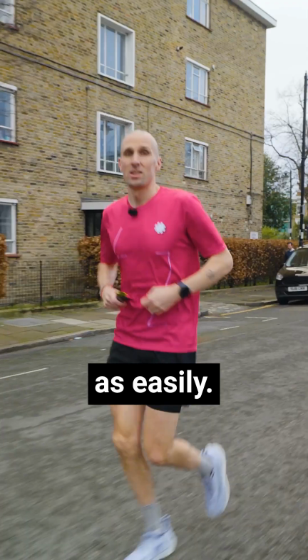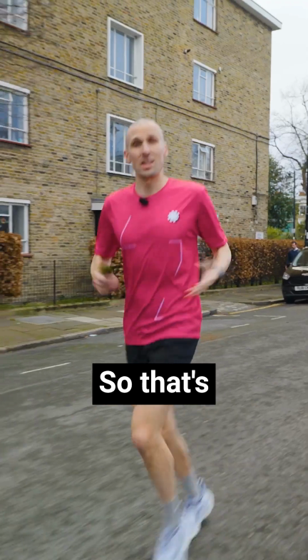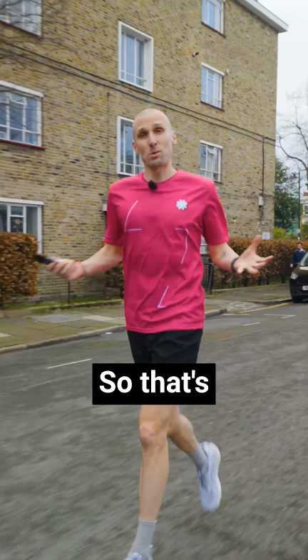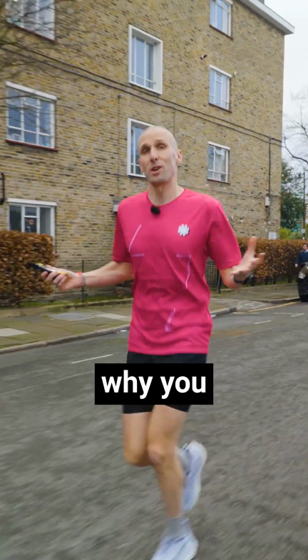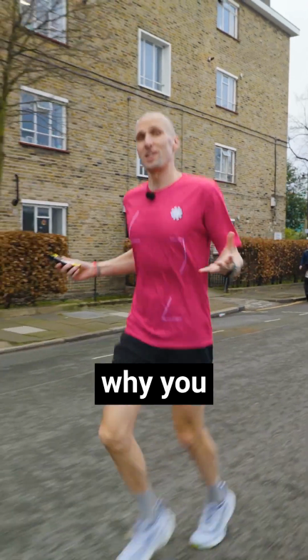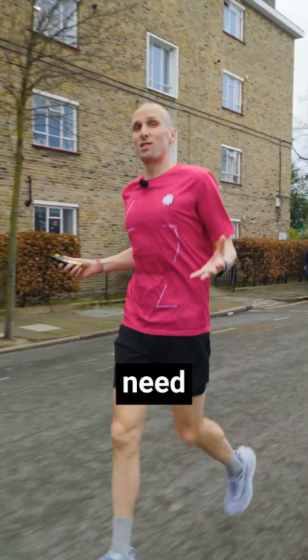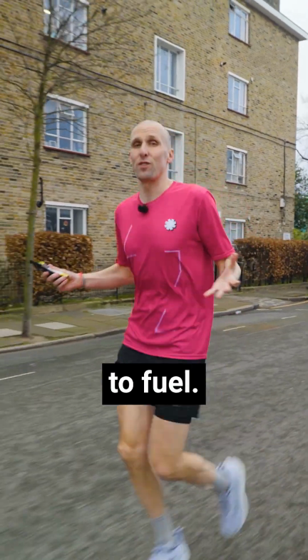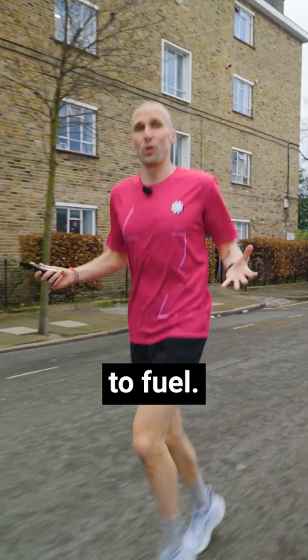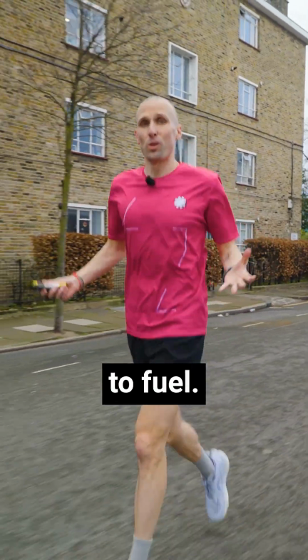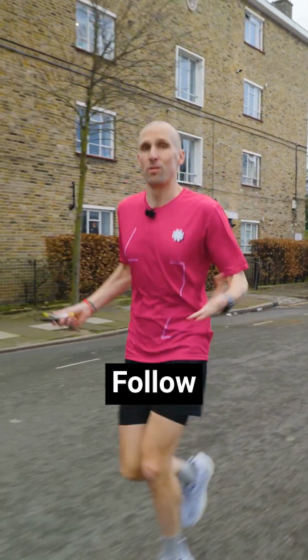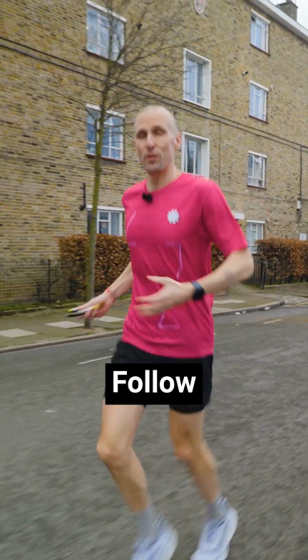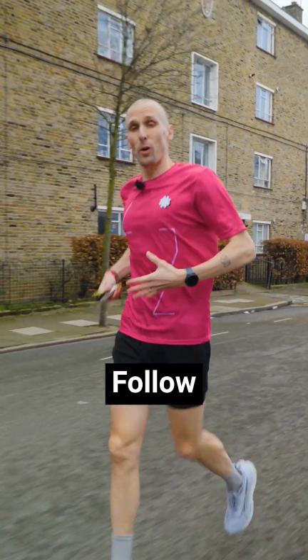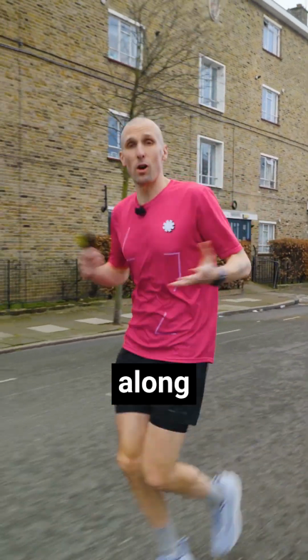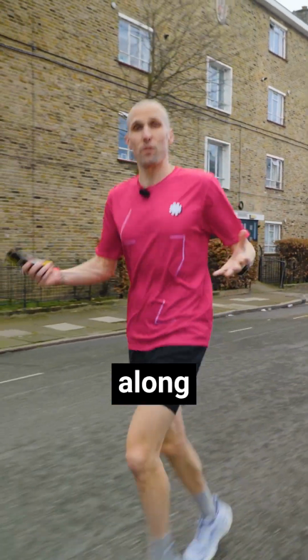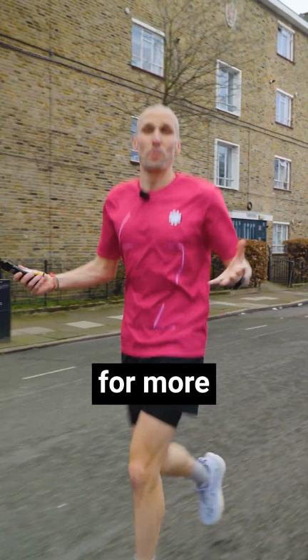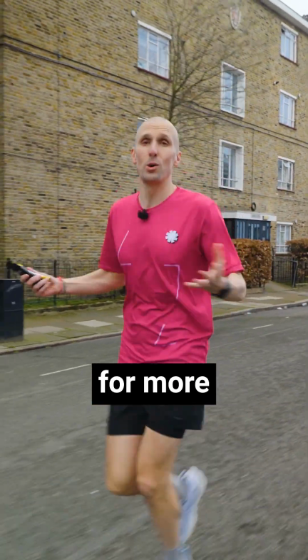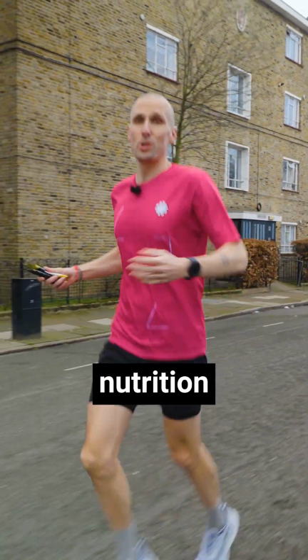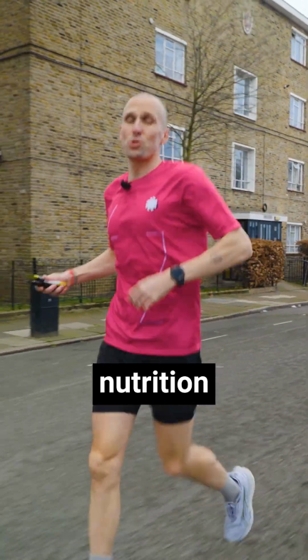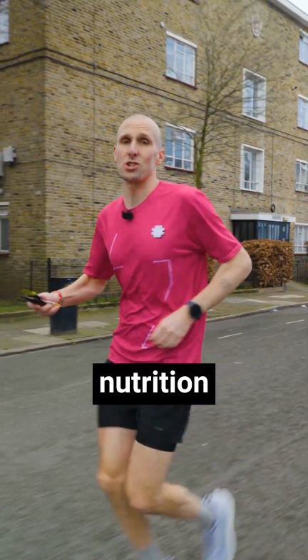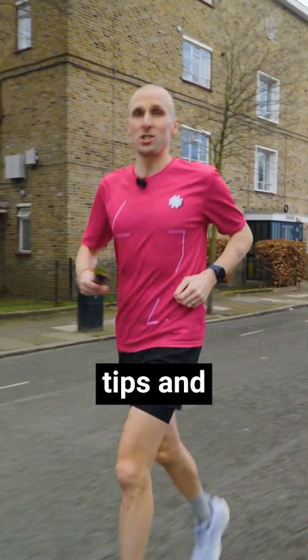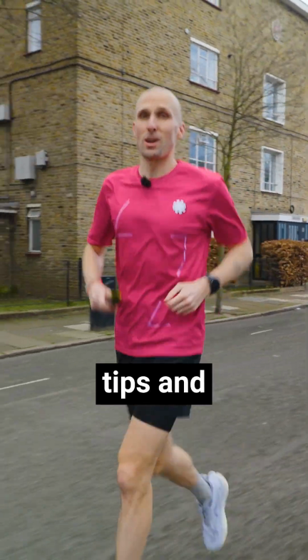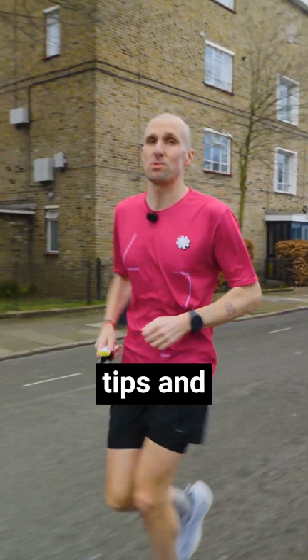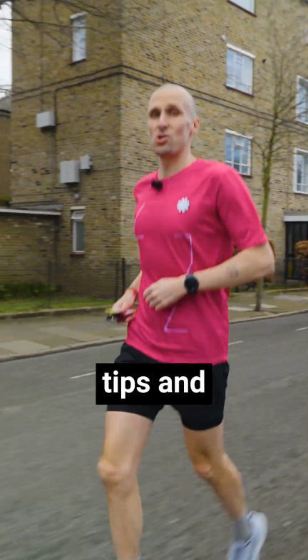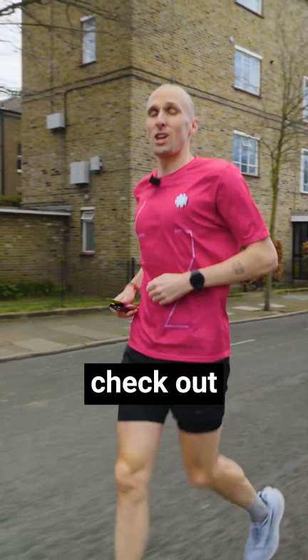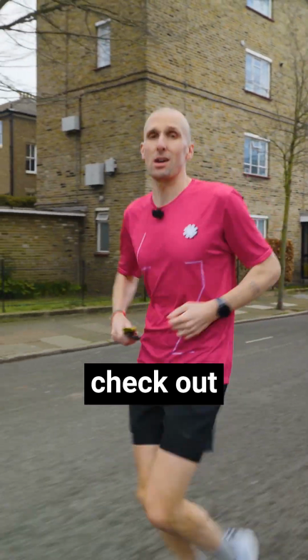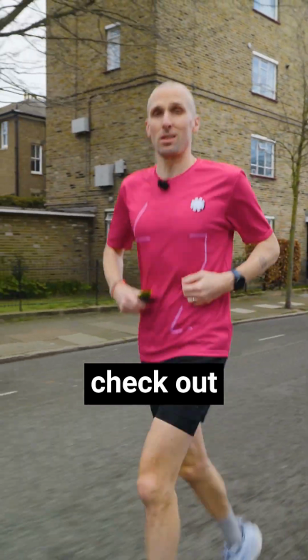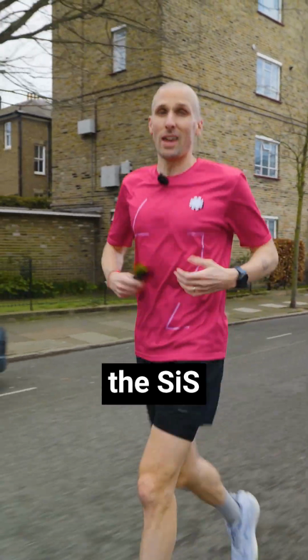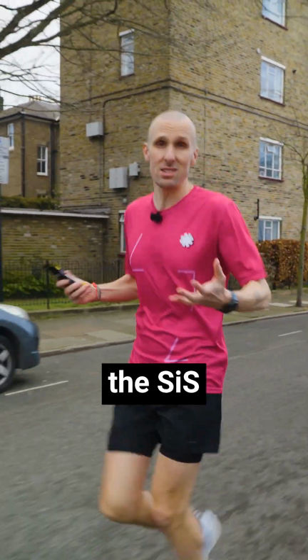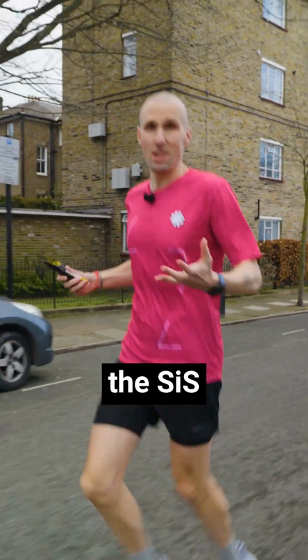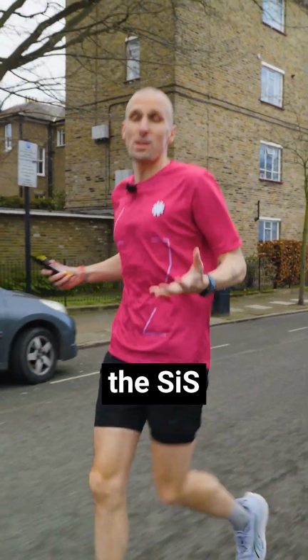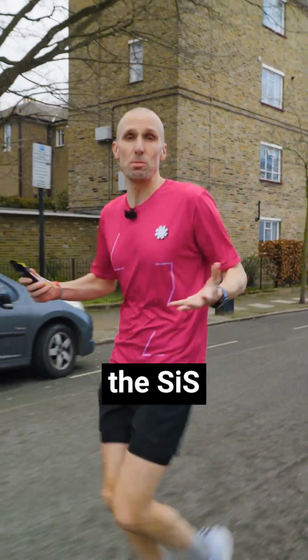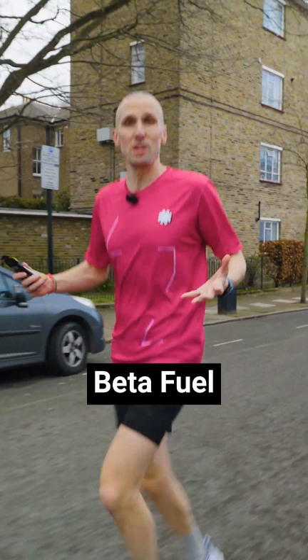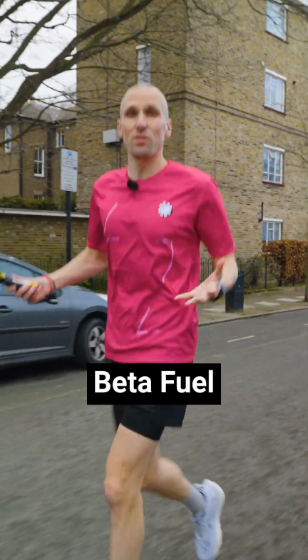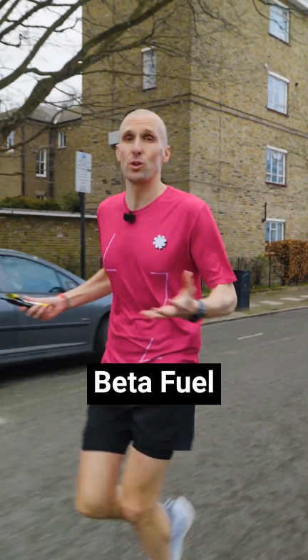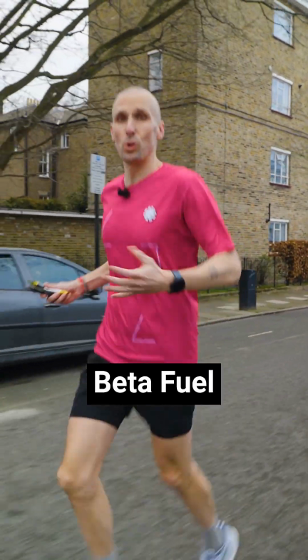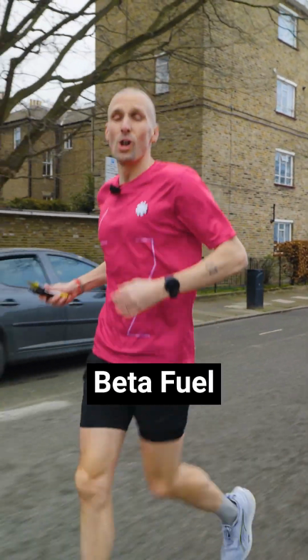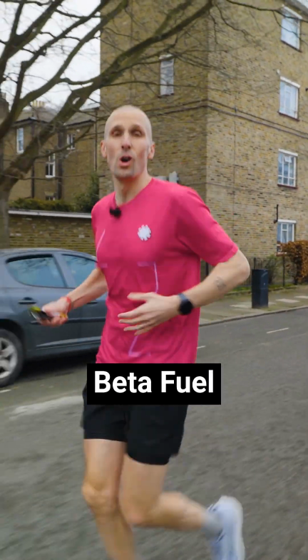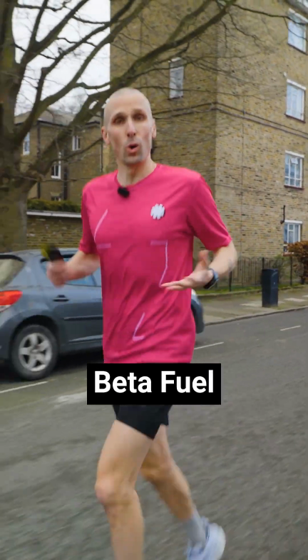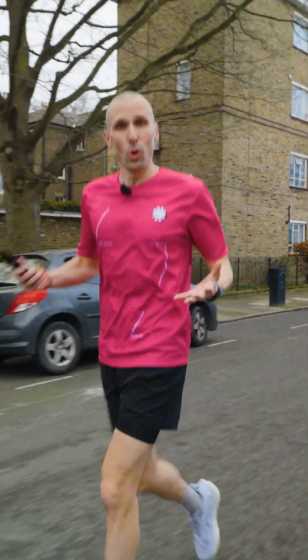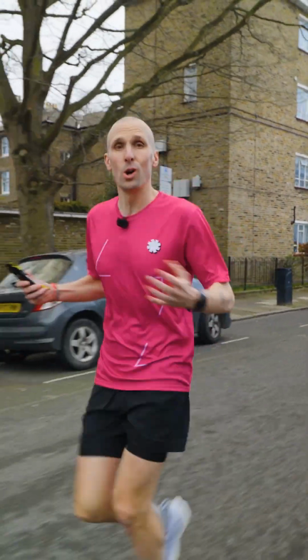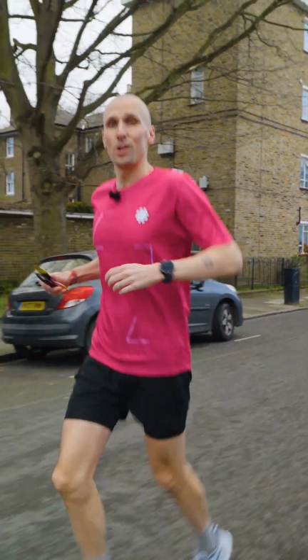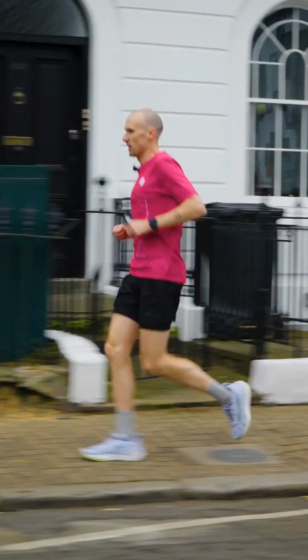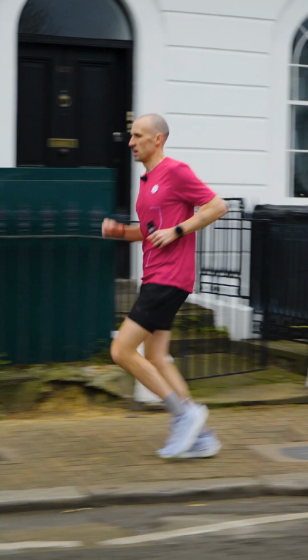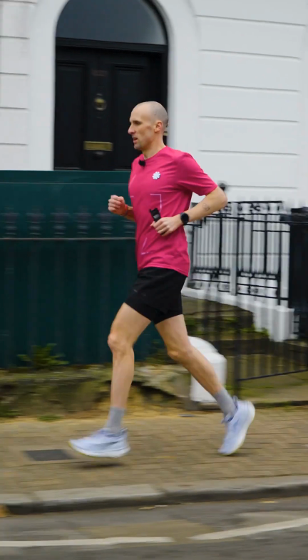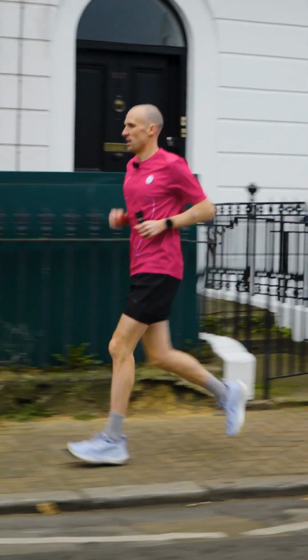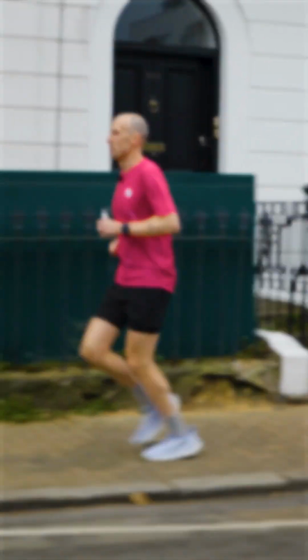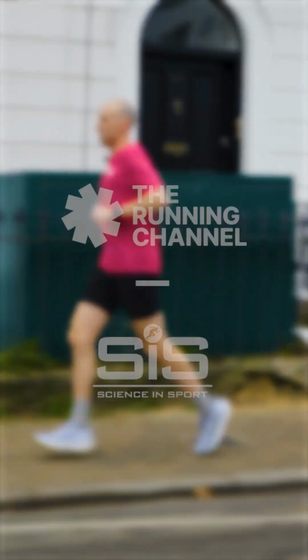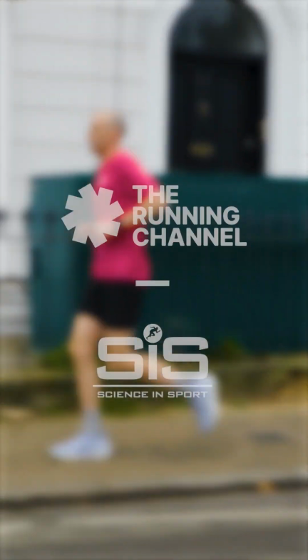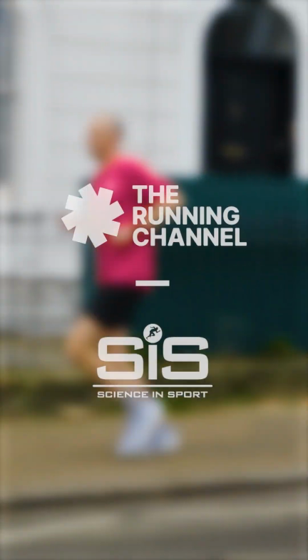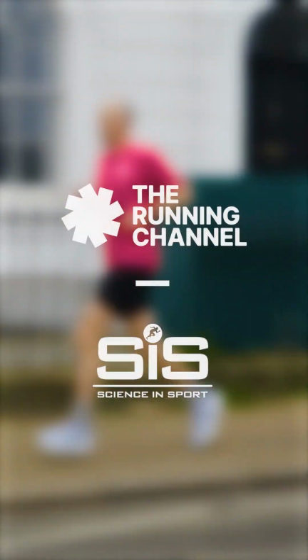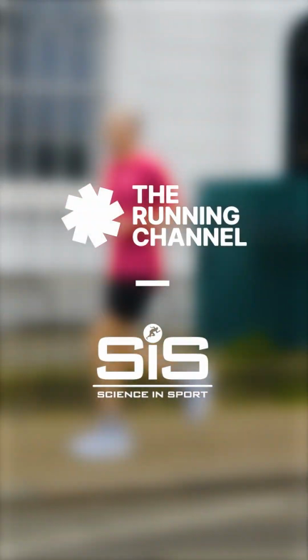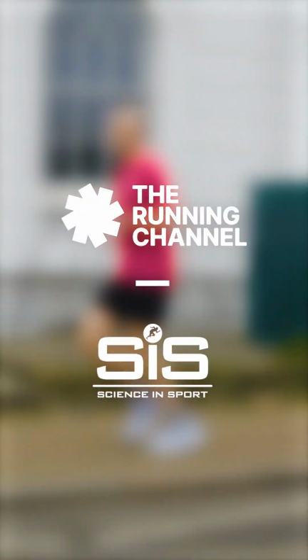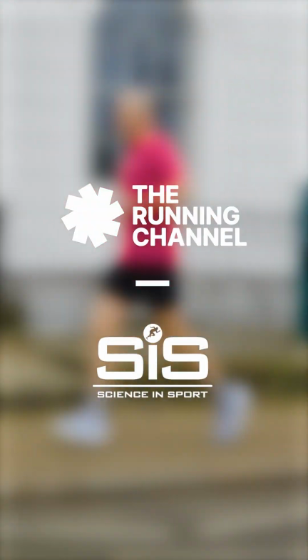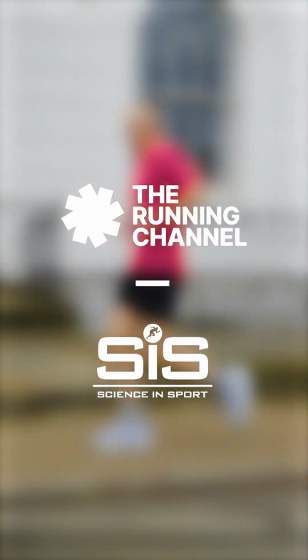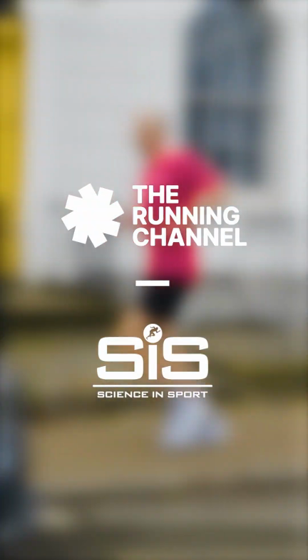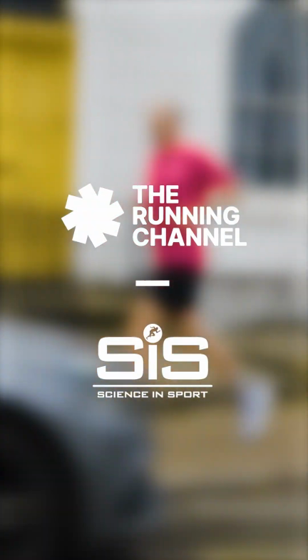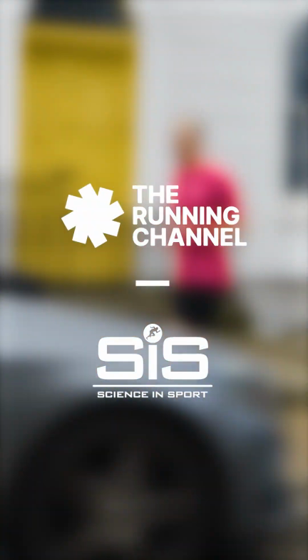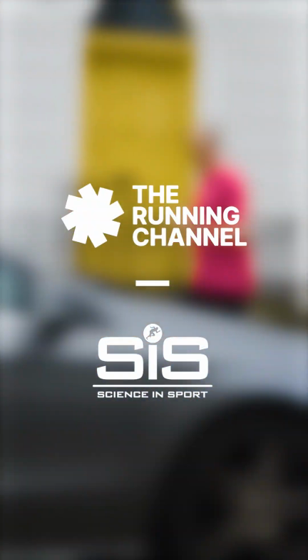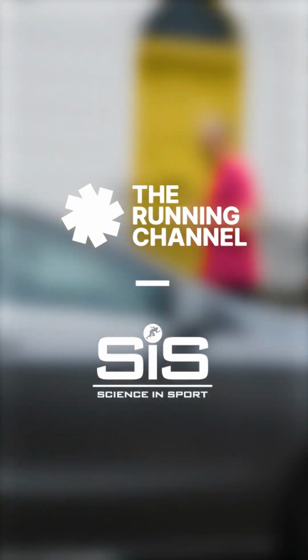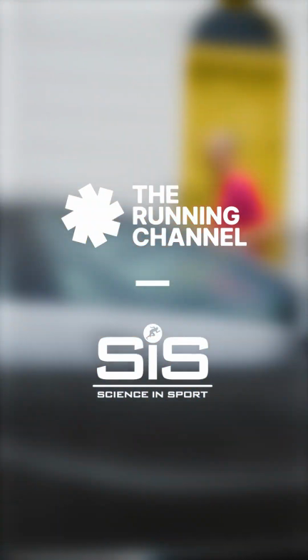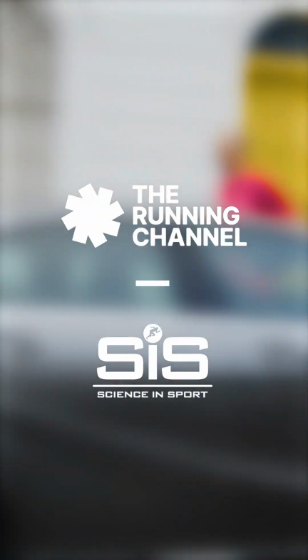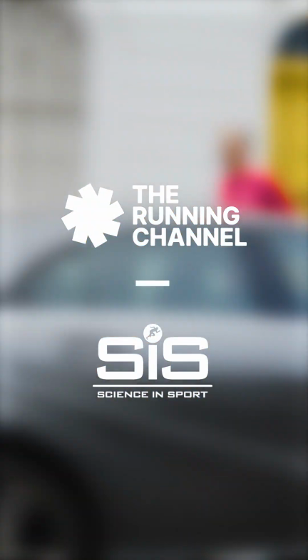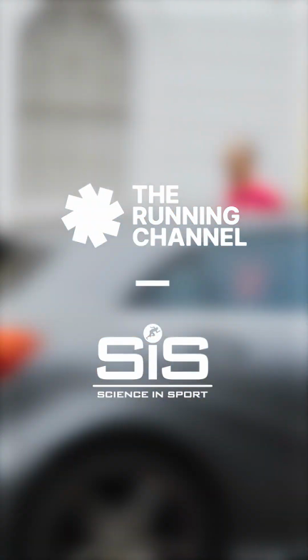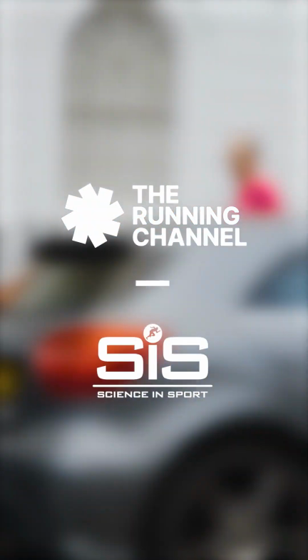So that's why you need to fuel. Follow along for more nutrition tips and check out the SIS Beta Fuel or GO Isotonic Gel for some great in-run fueling.